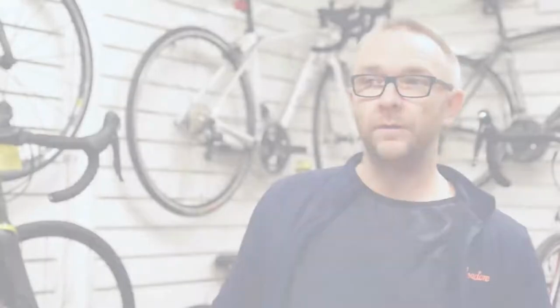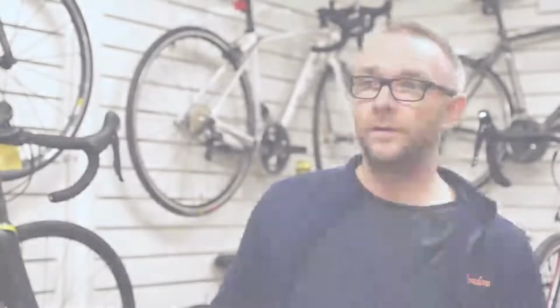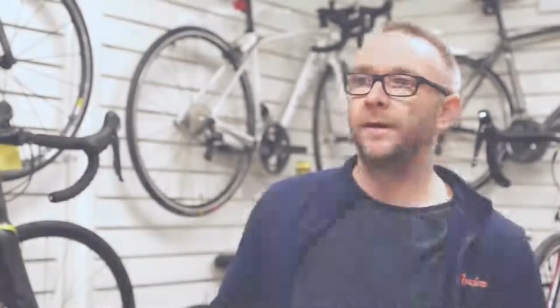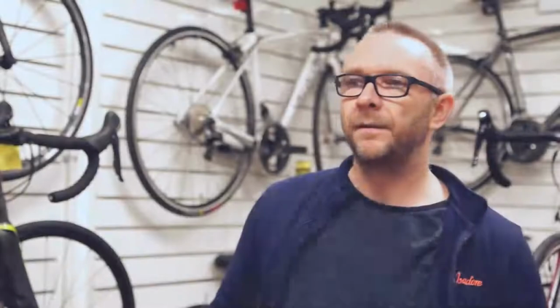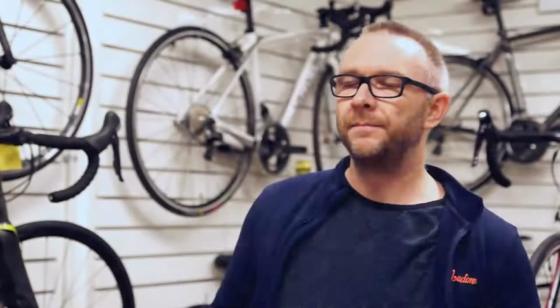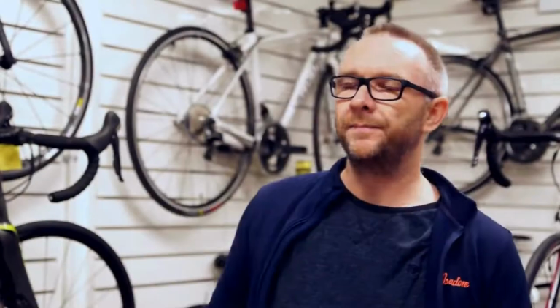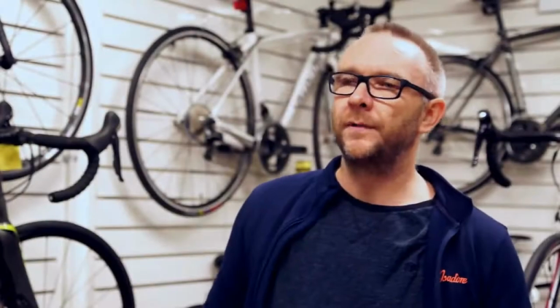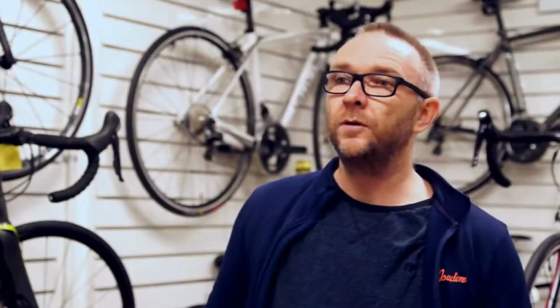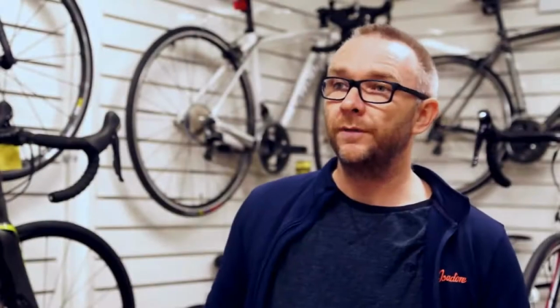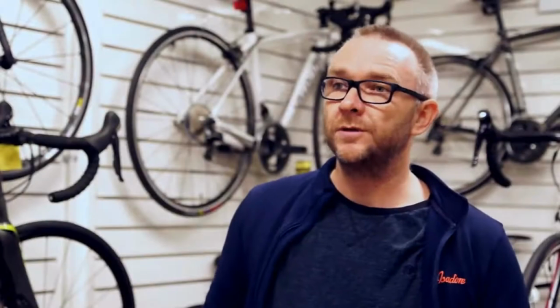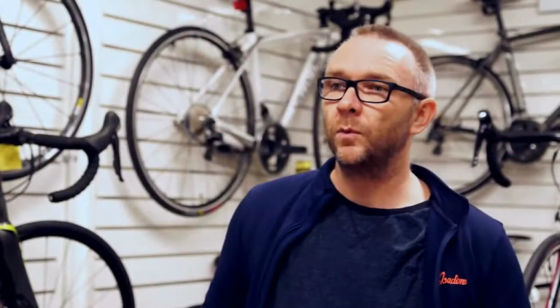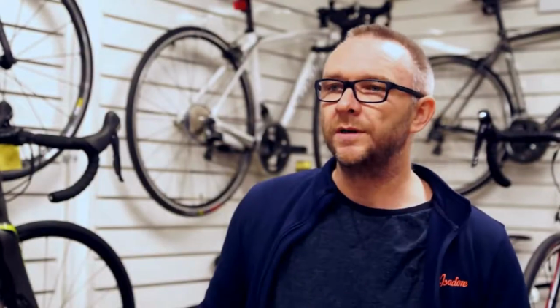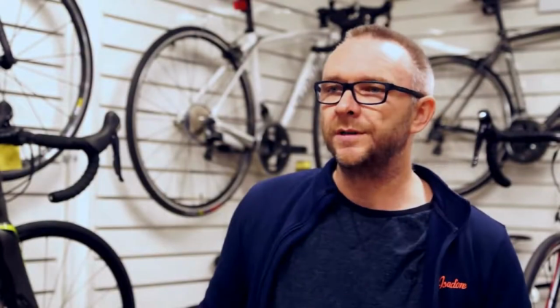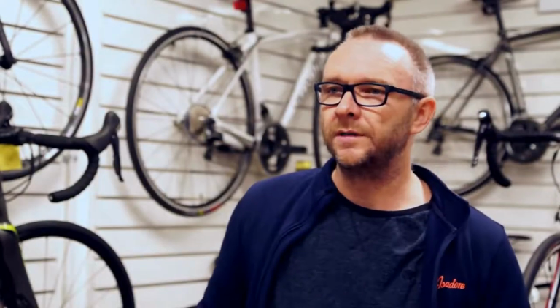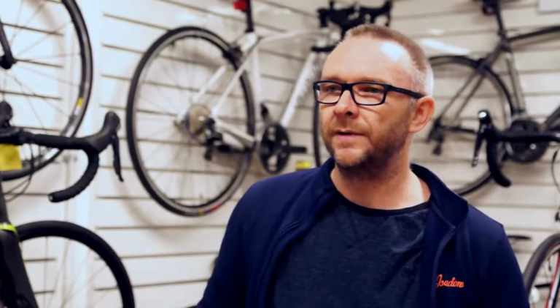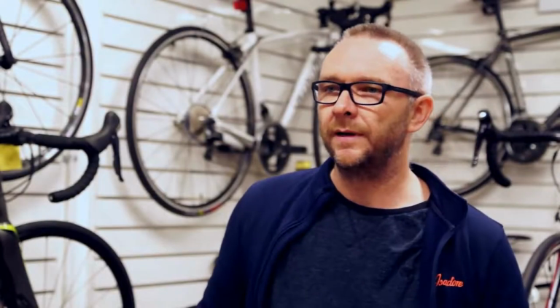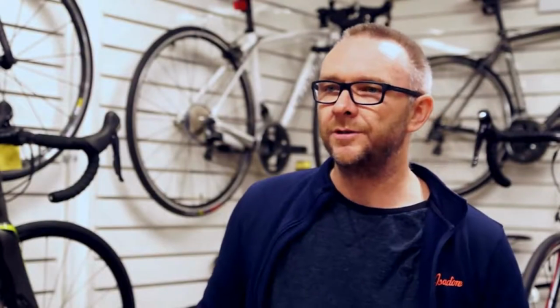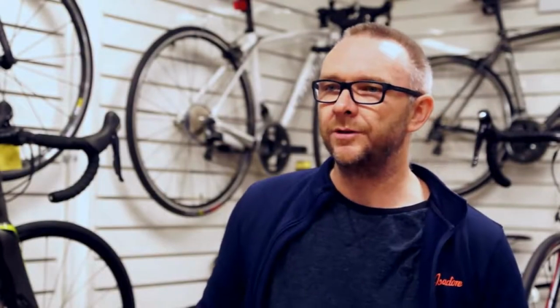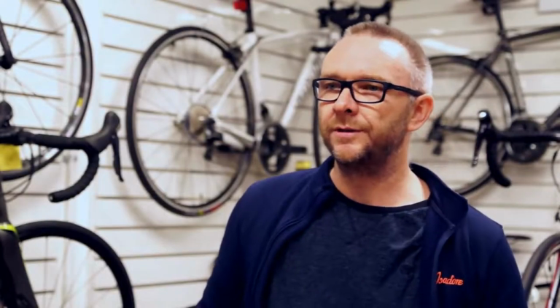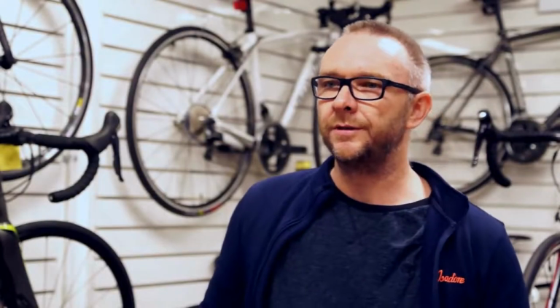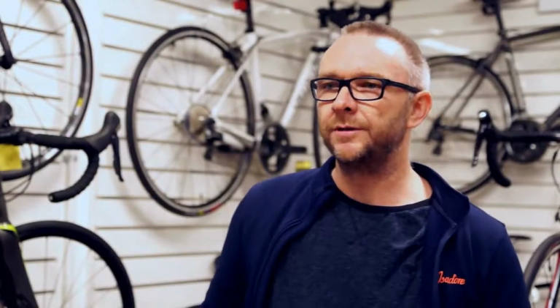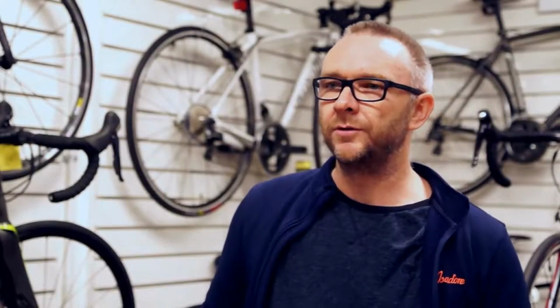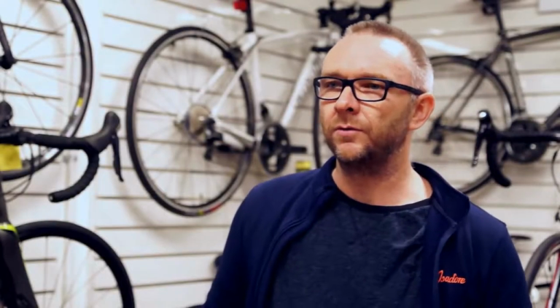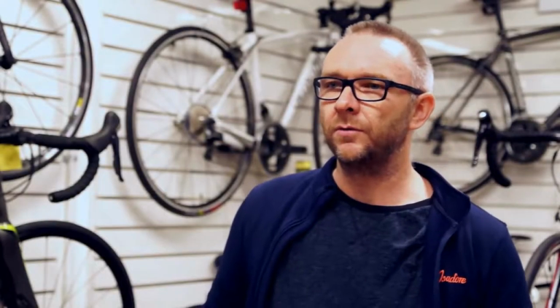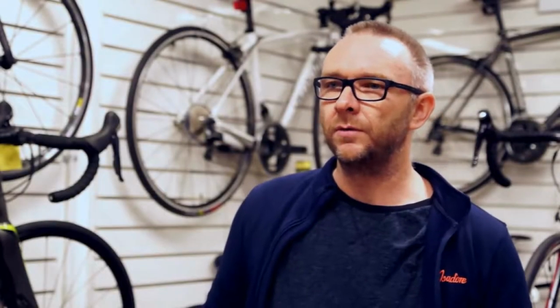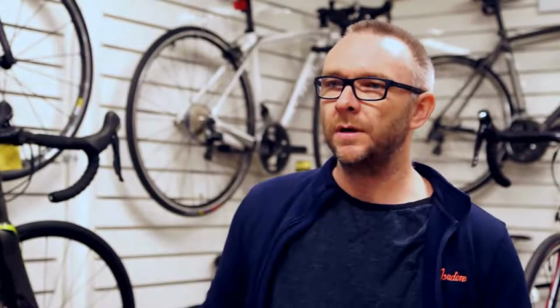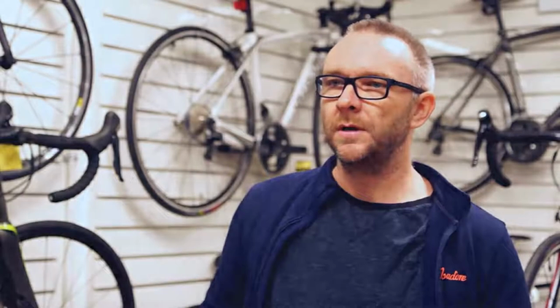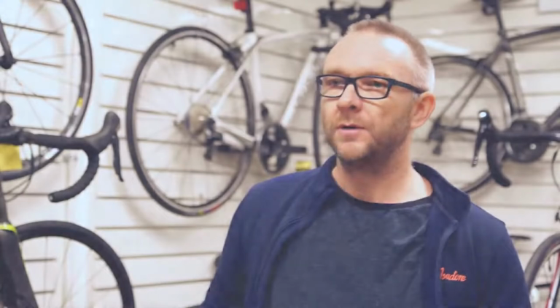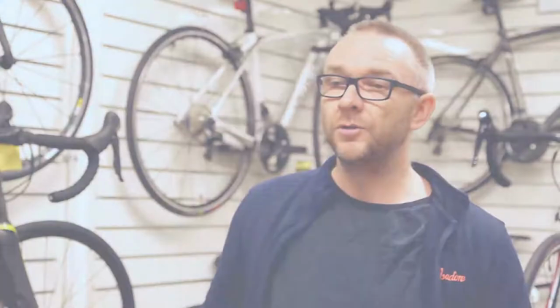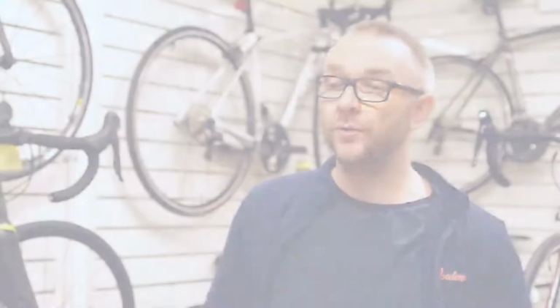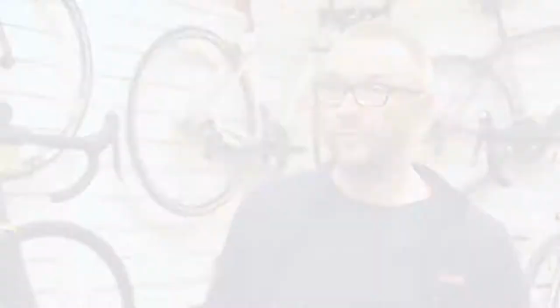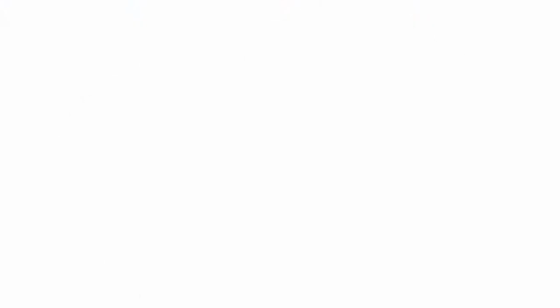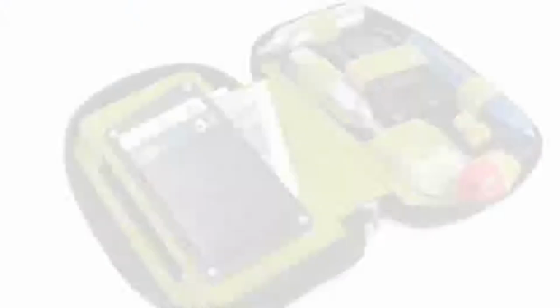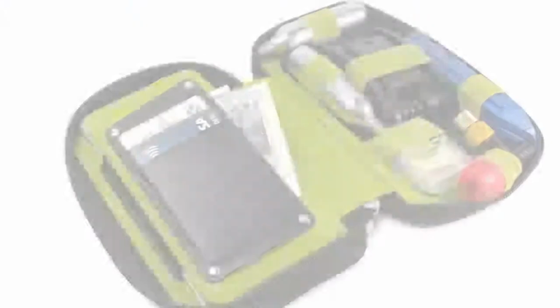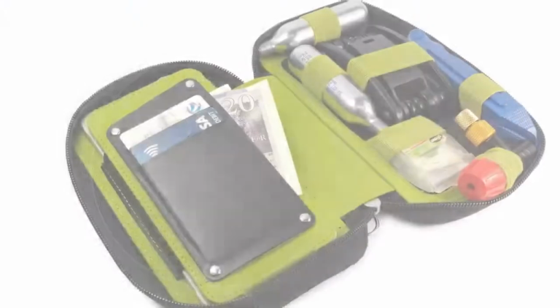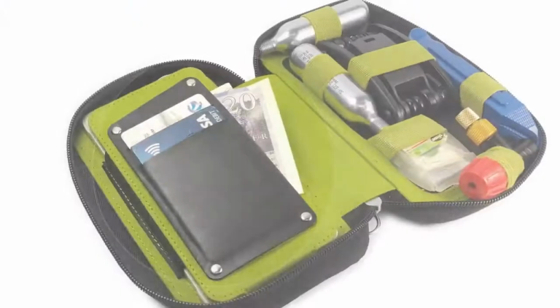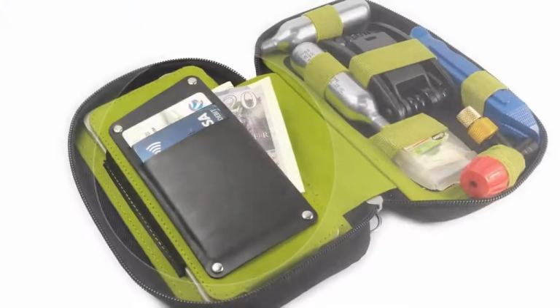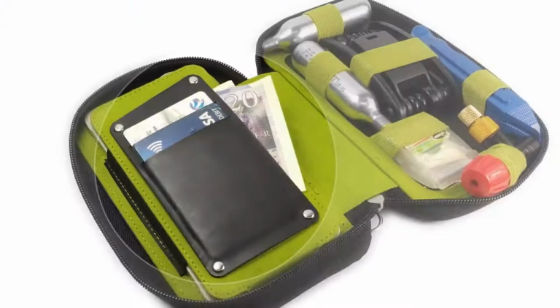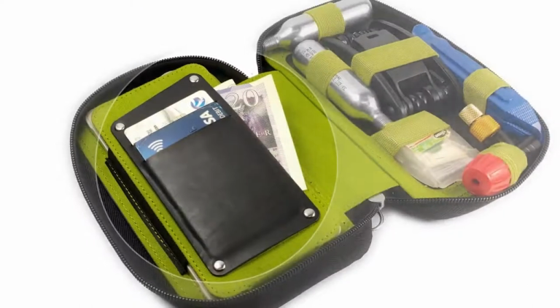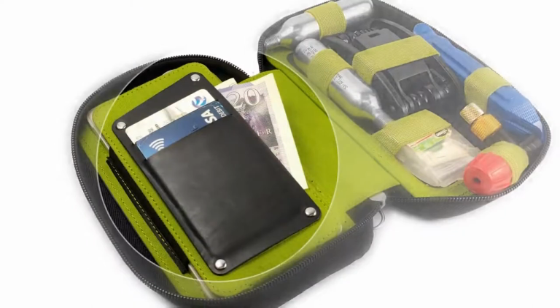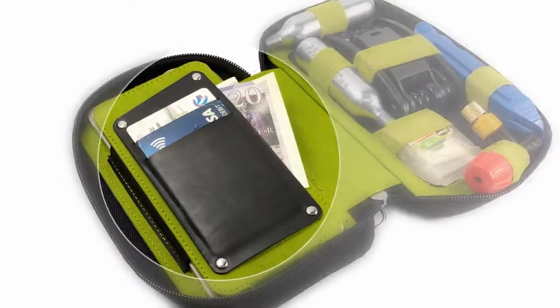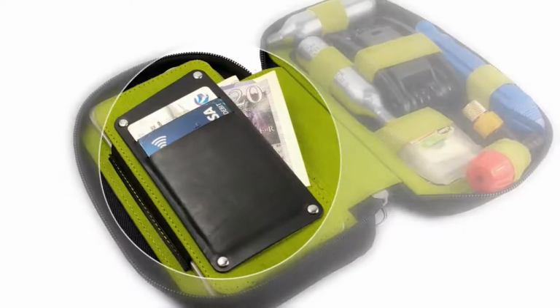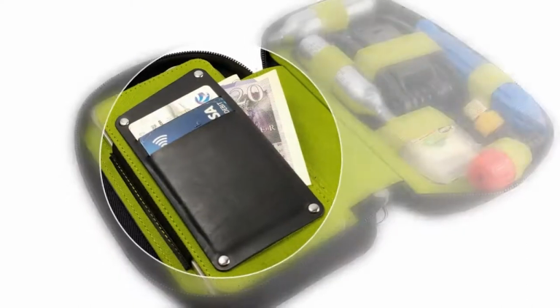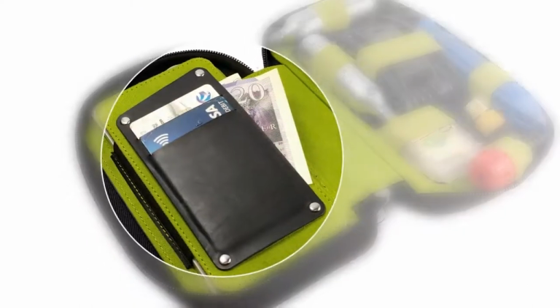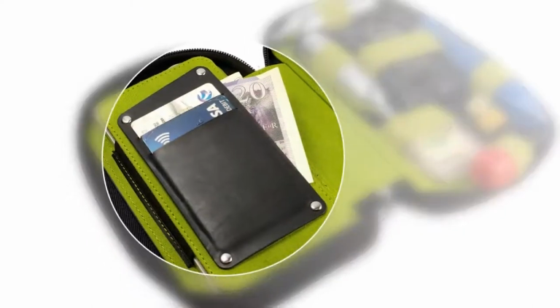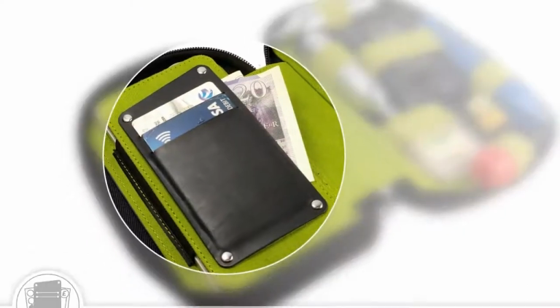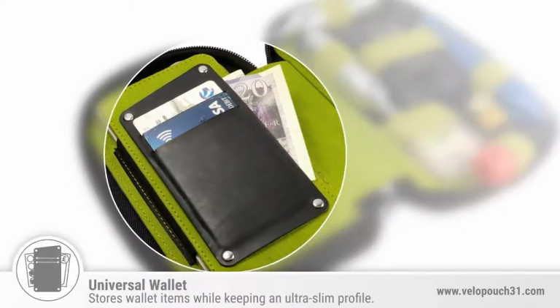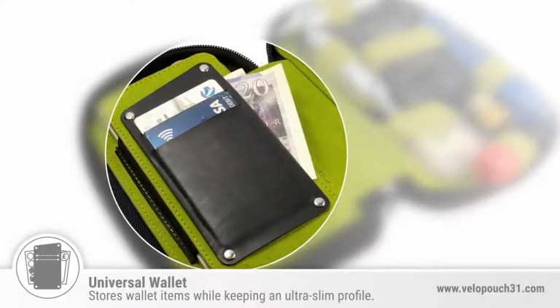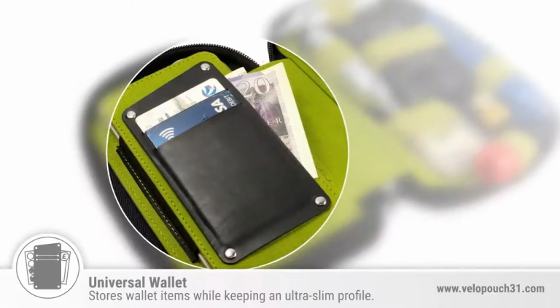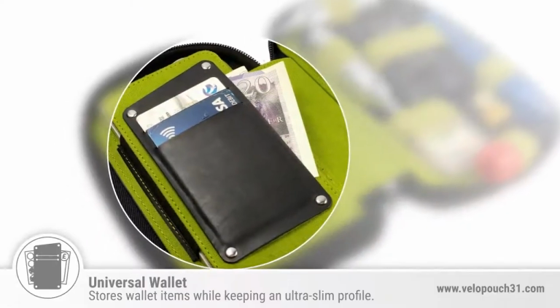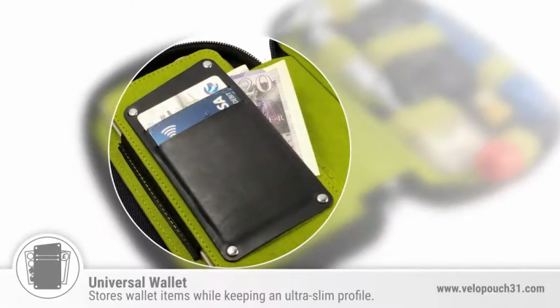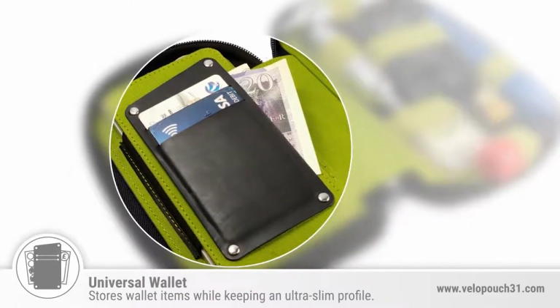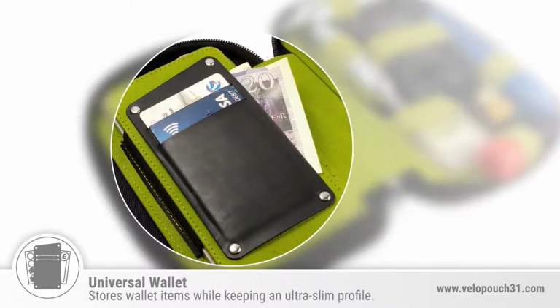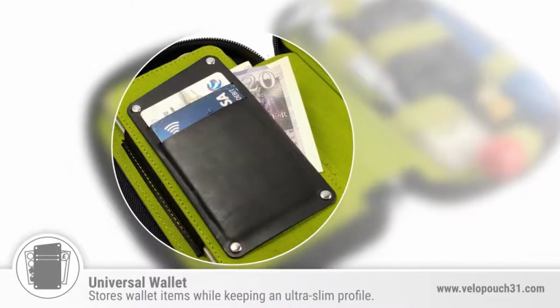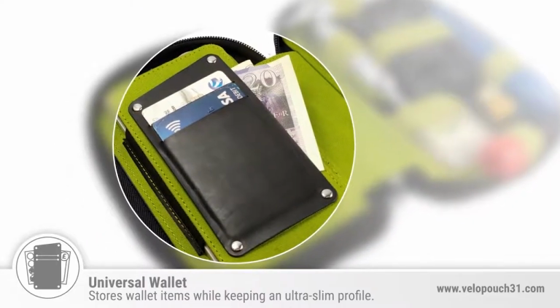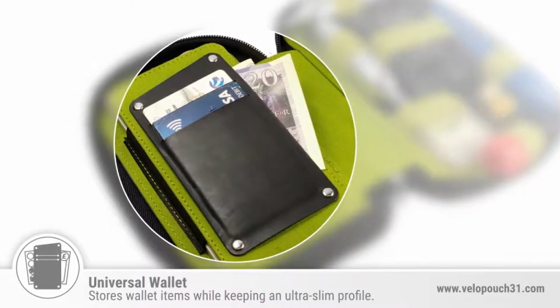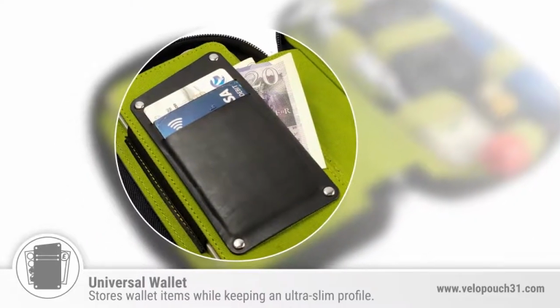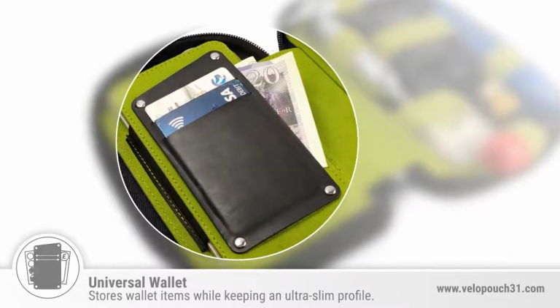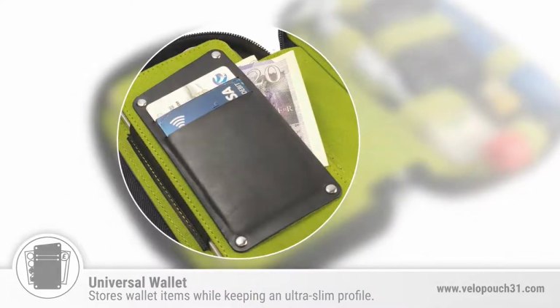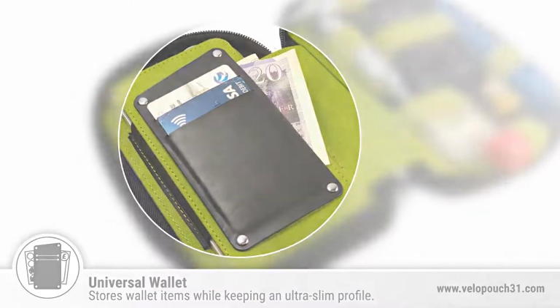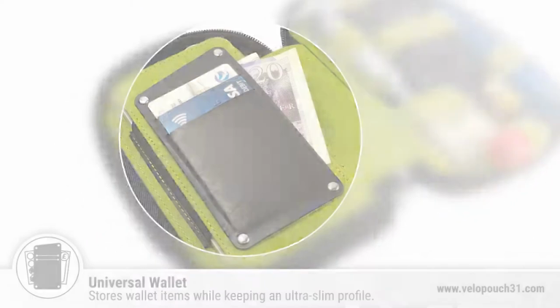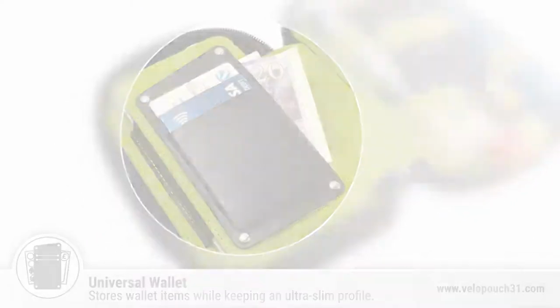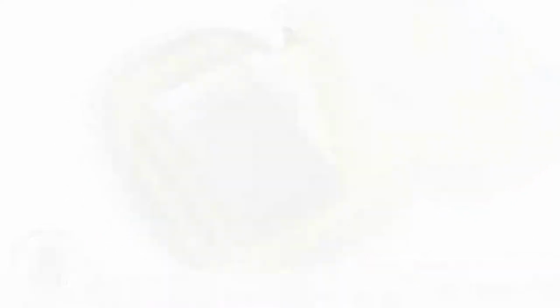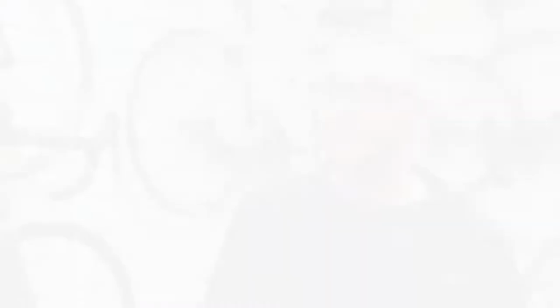The universal wallet system allows you to store two or three cards, any cash that you want to store, and your phone, of course.